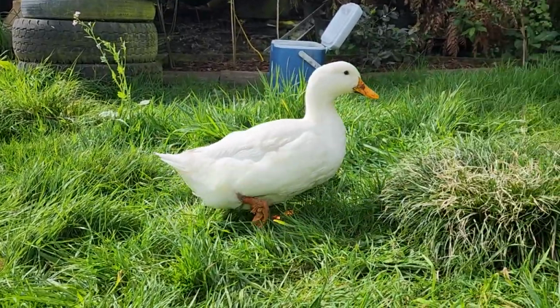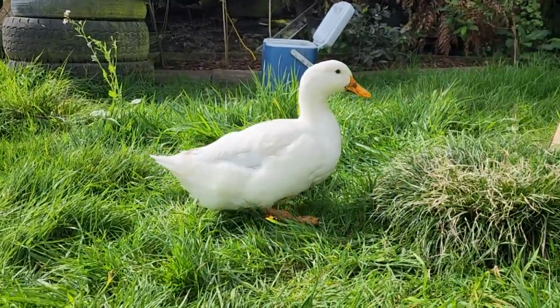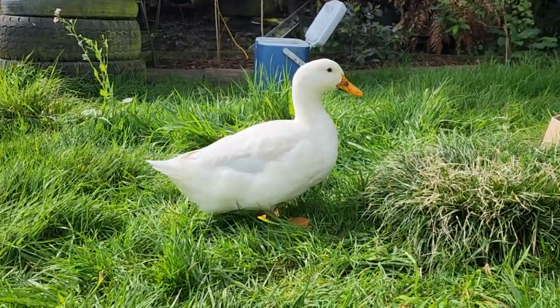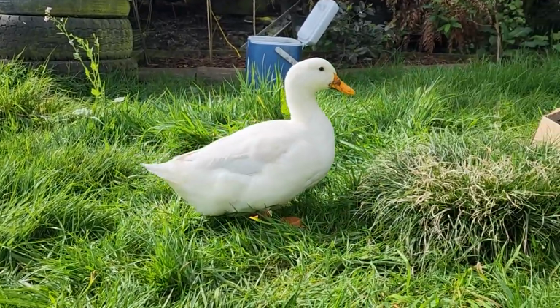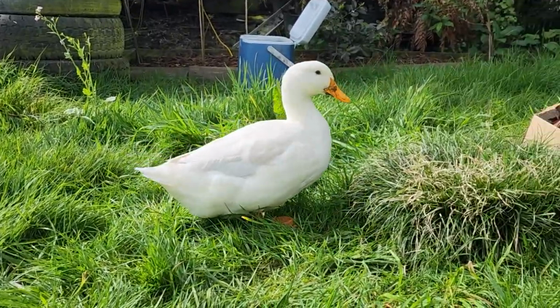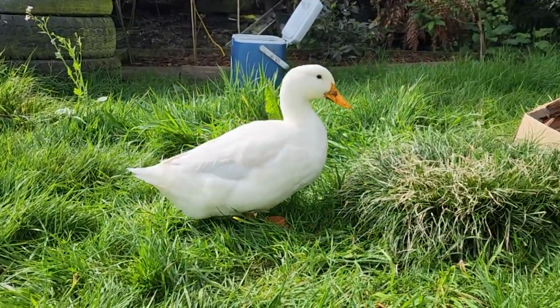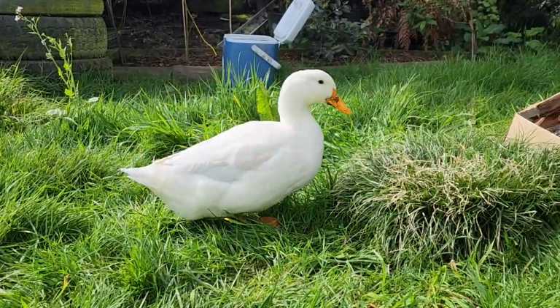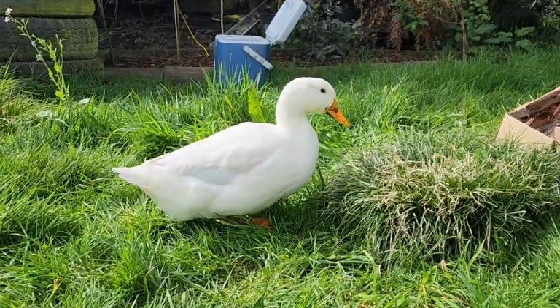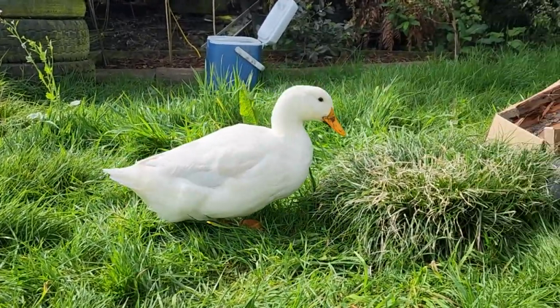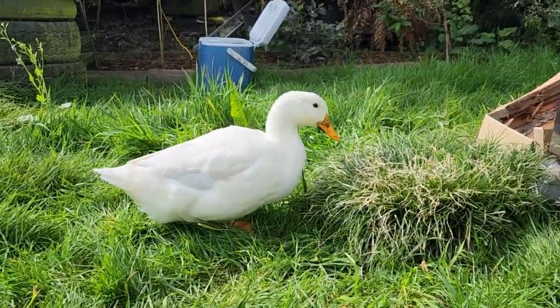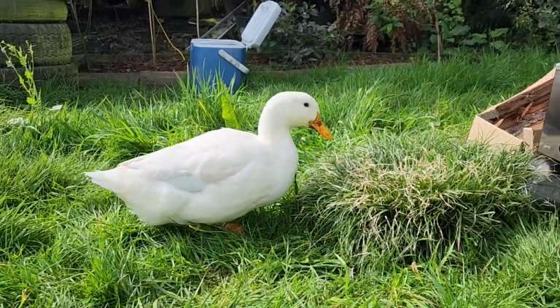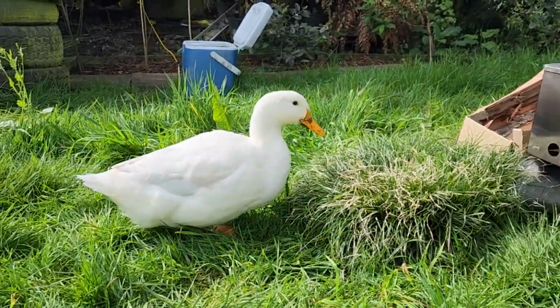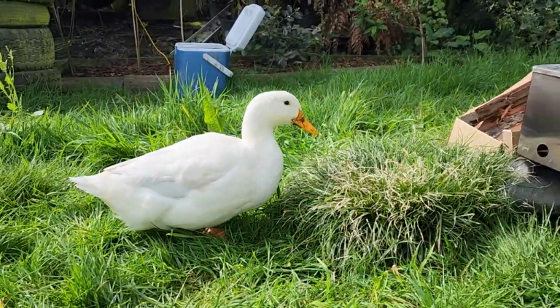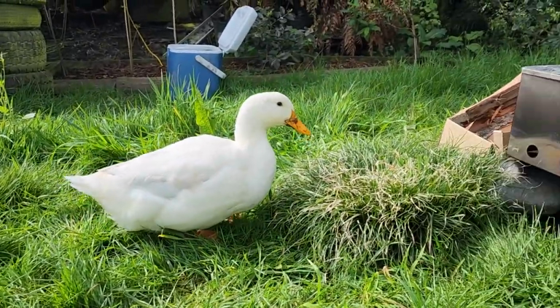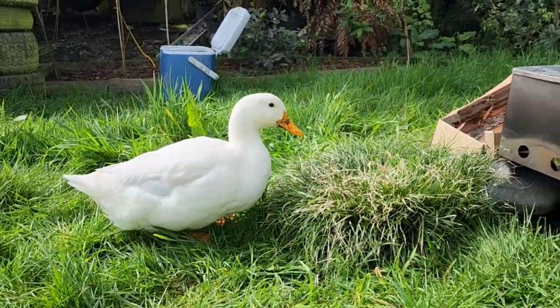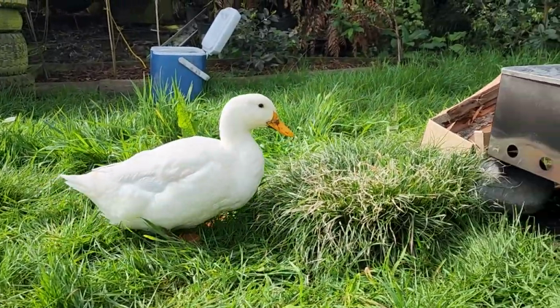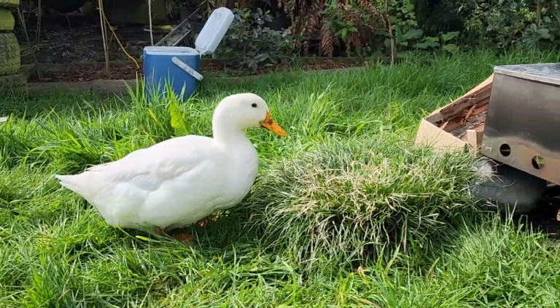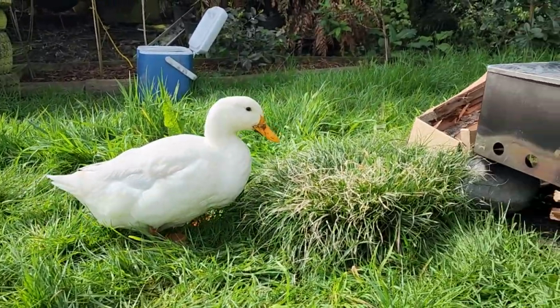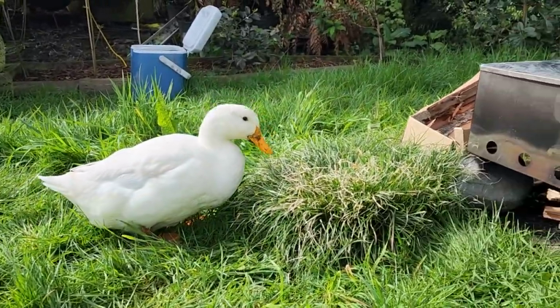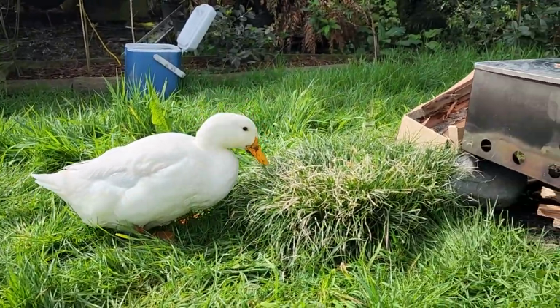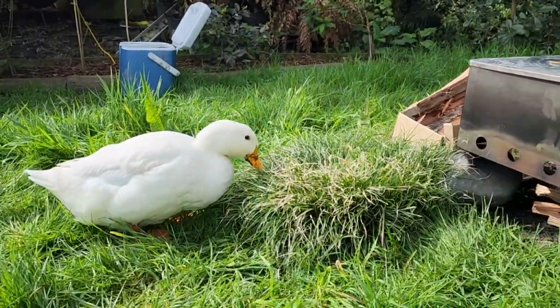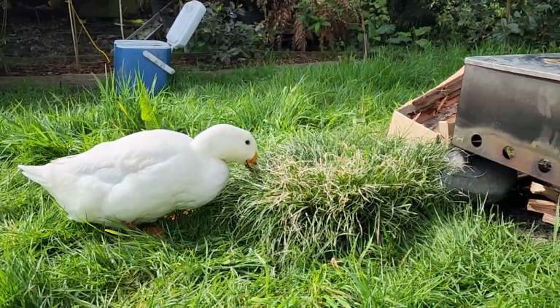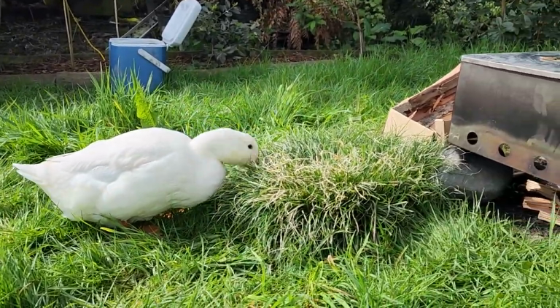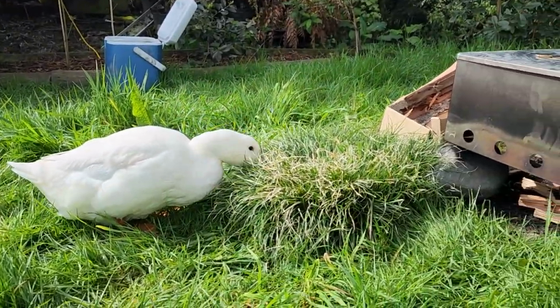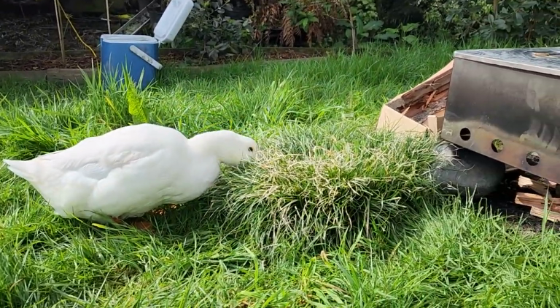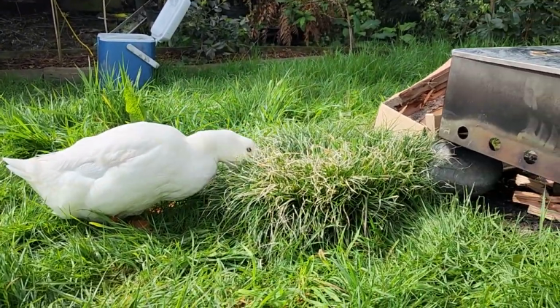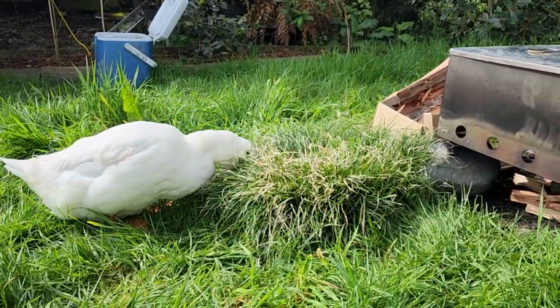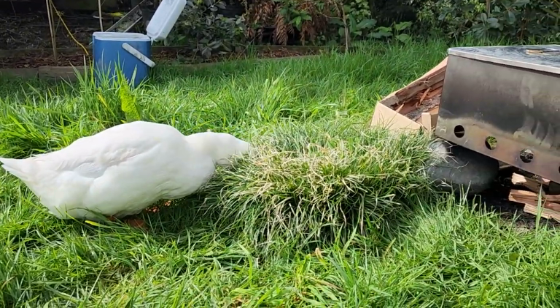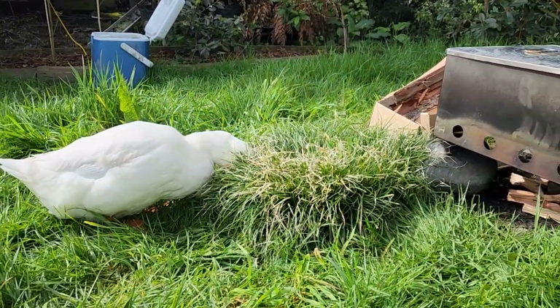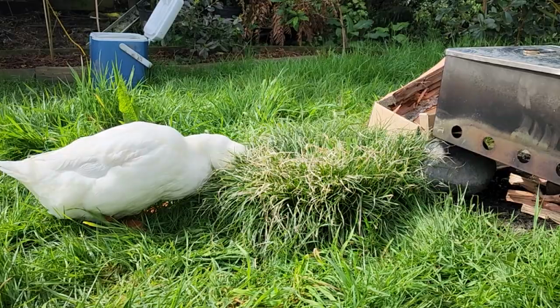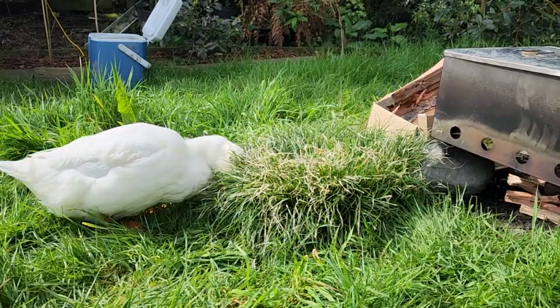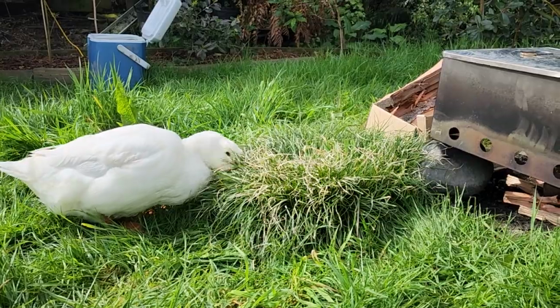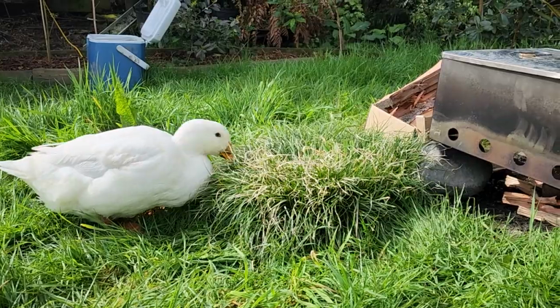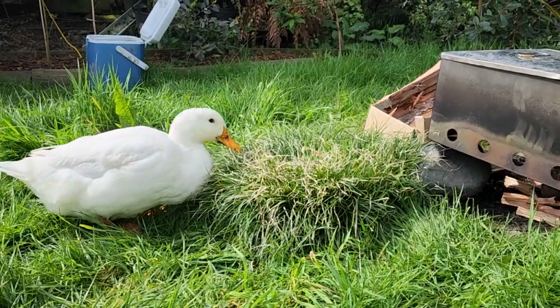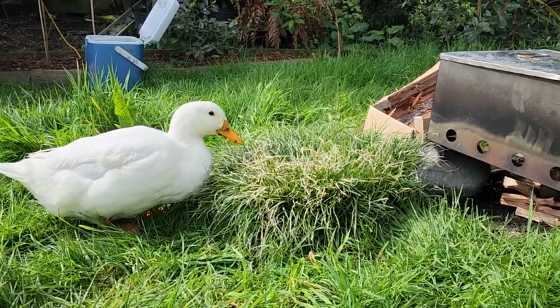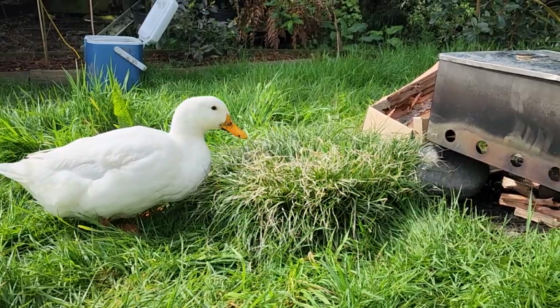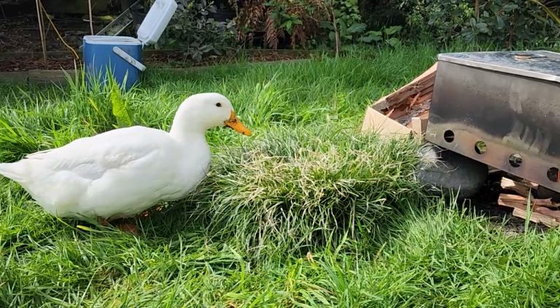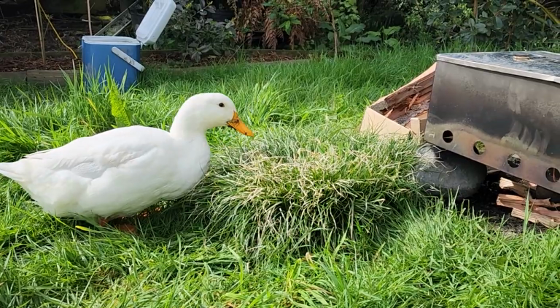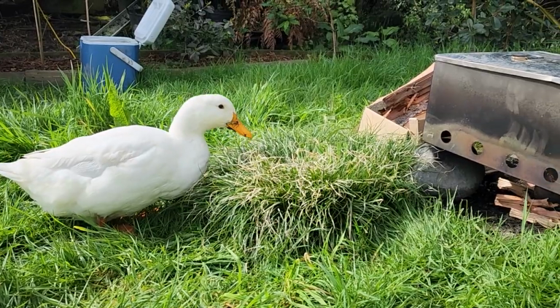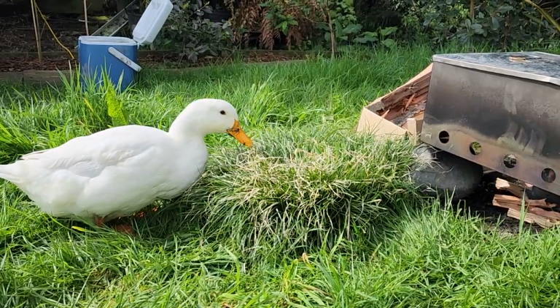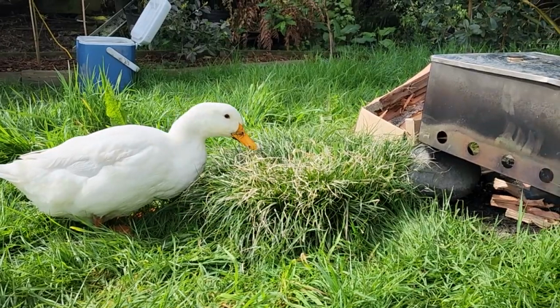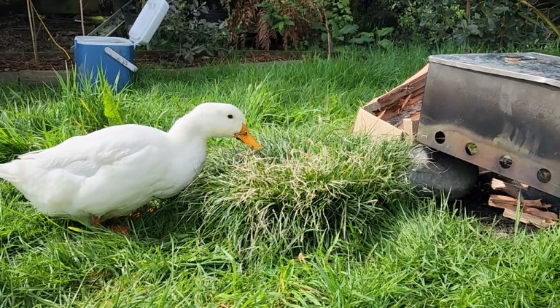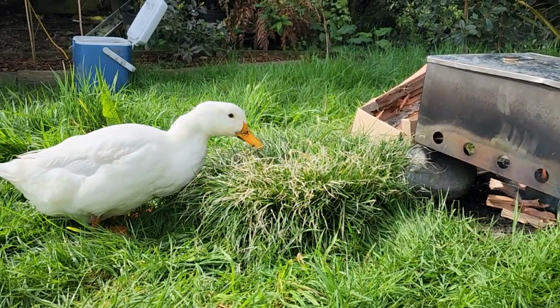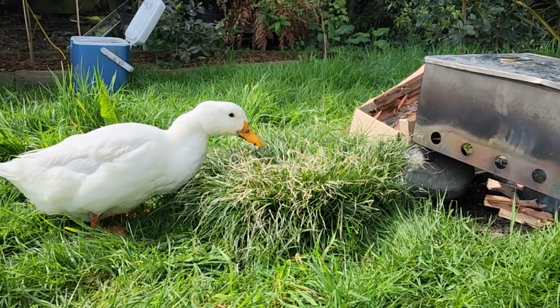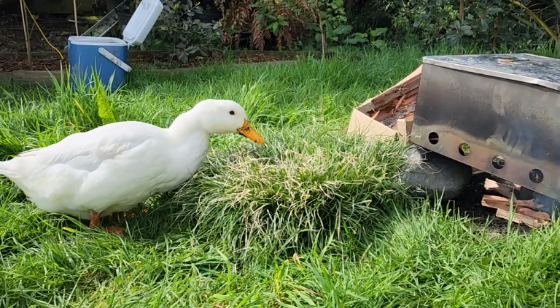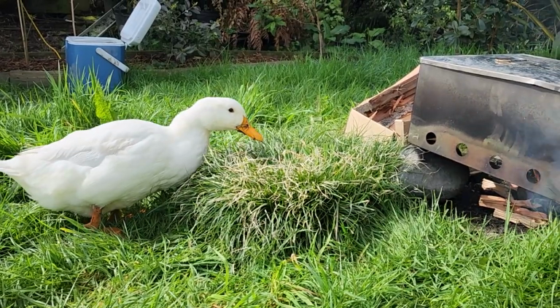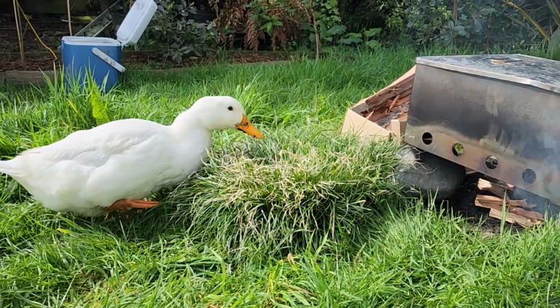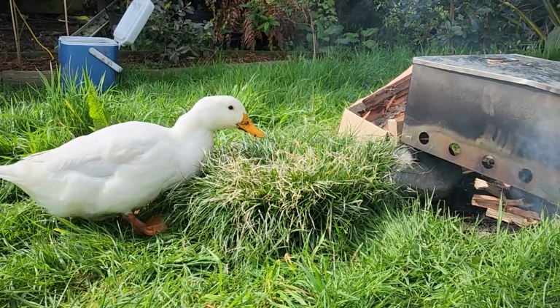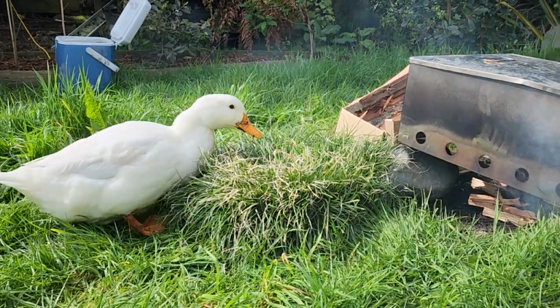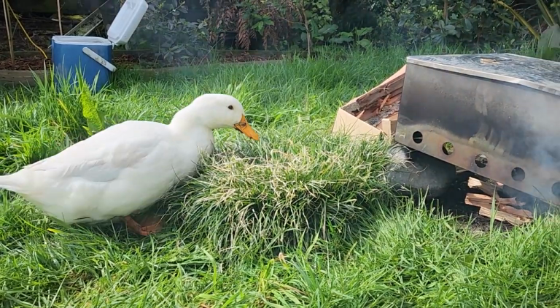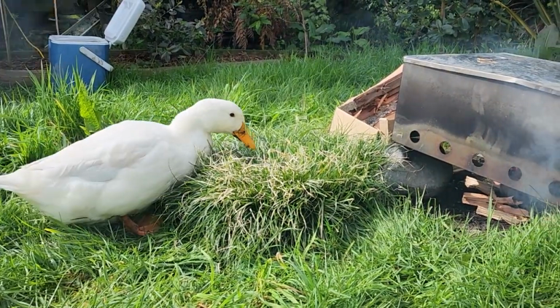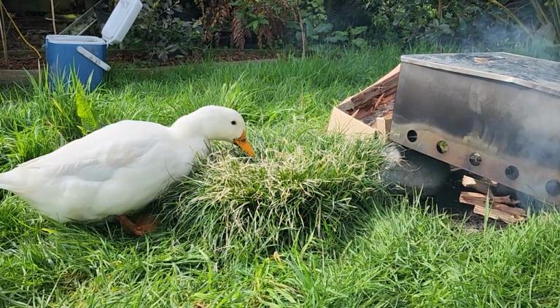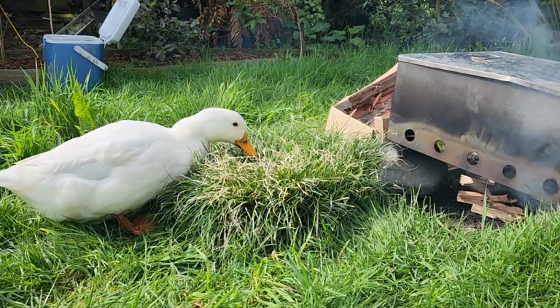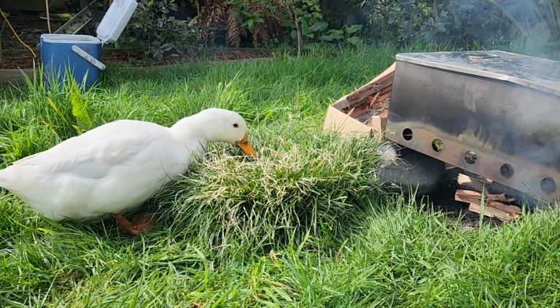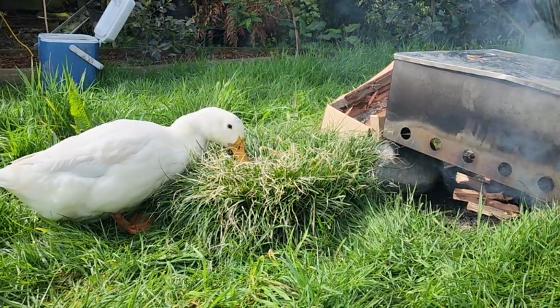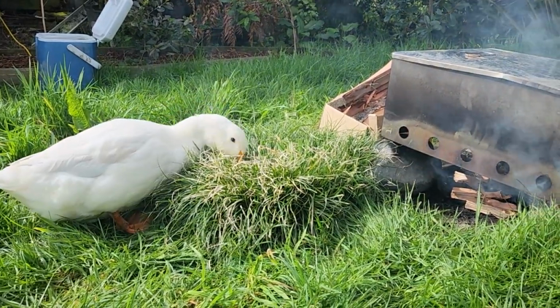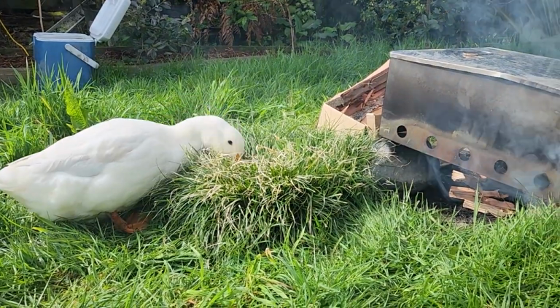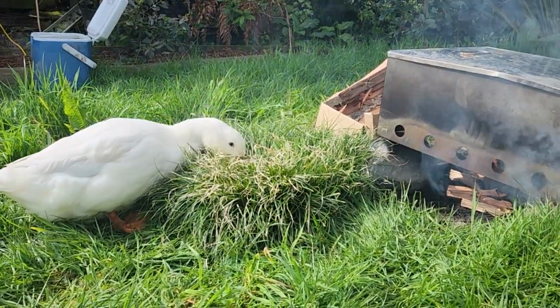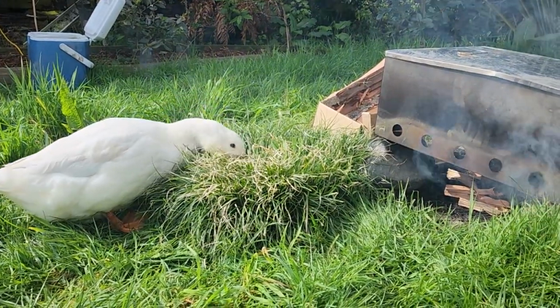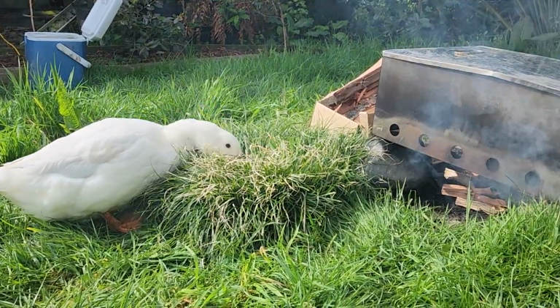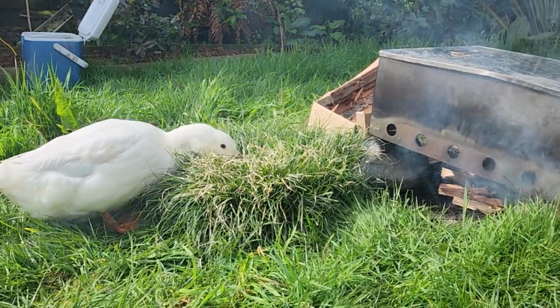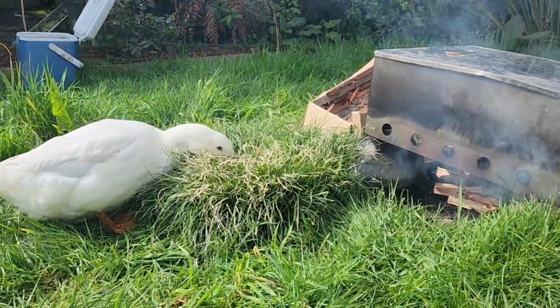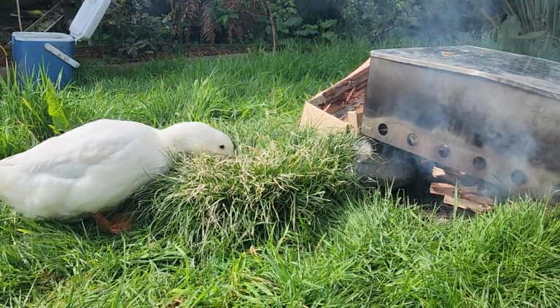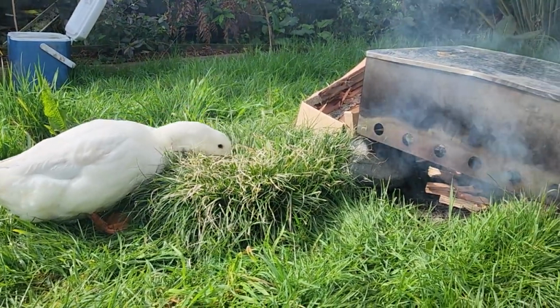Don't get too close, Ducky. Super Ducky doesn't really know about the fire. She's put her beak in the fire a few times and learnt the hard way.